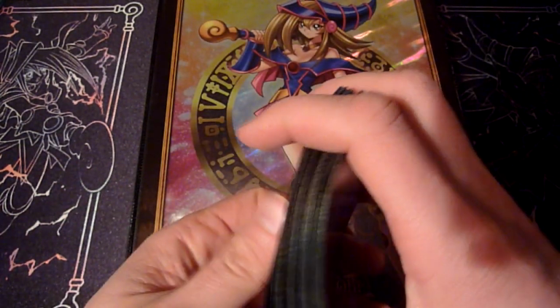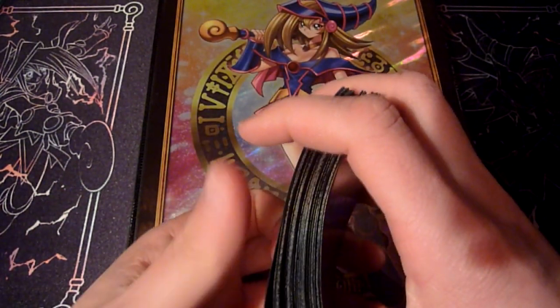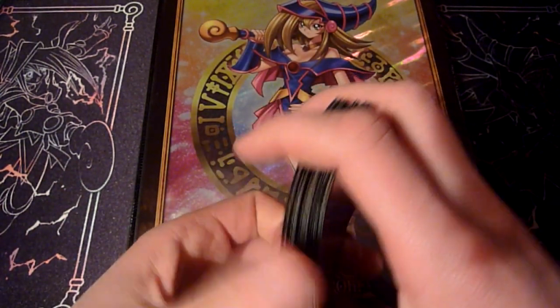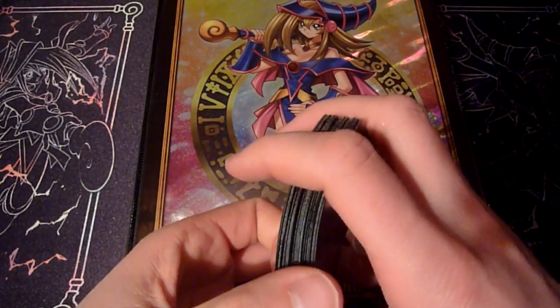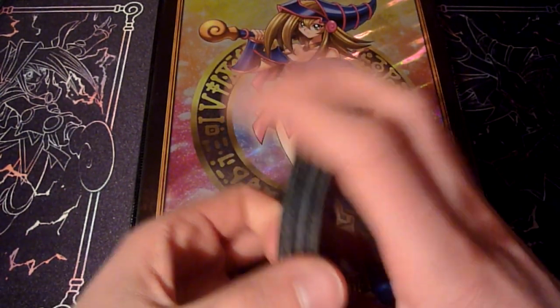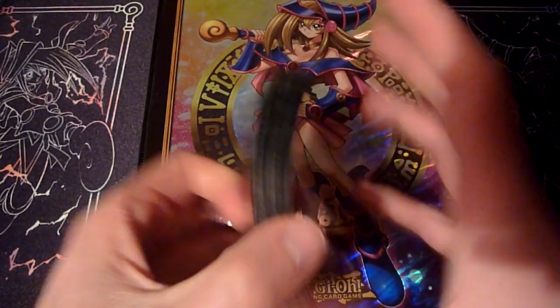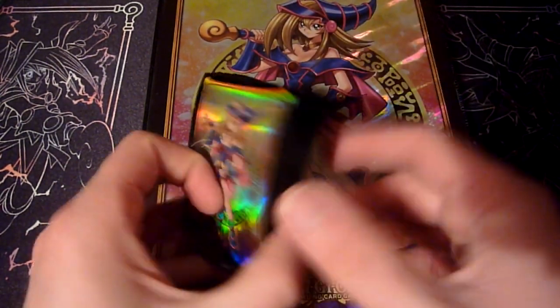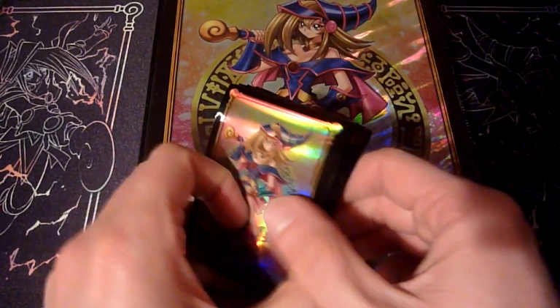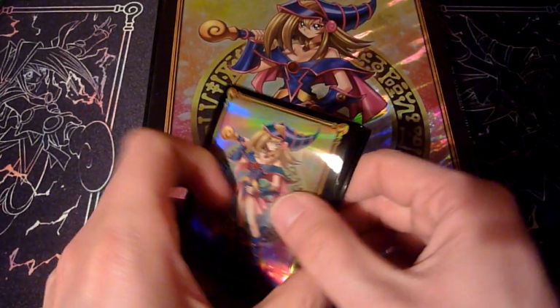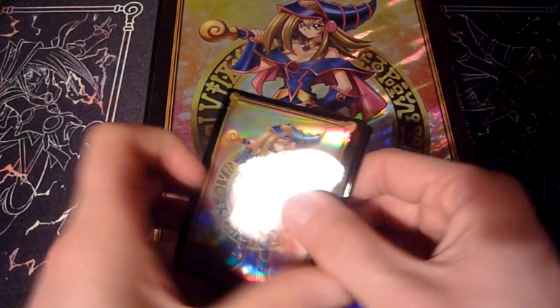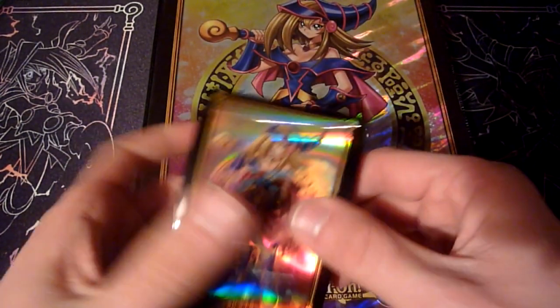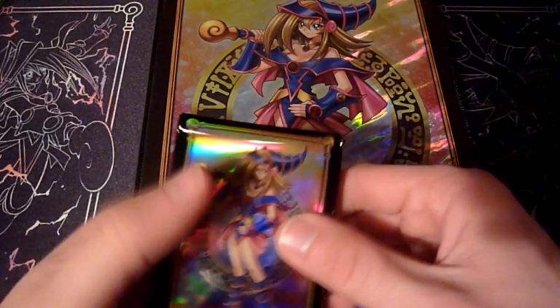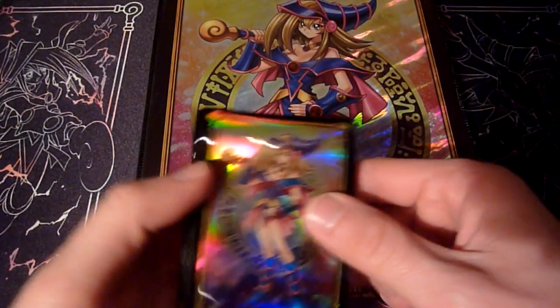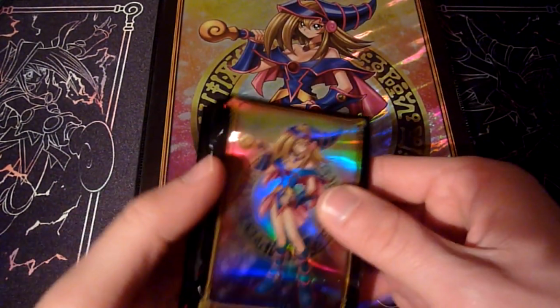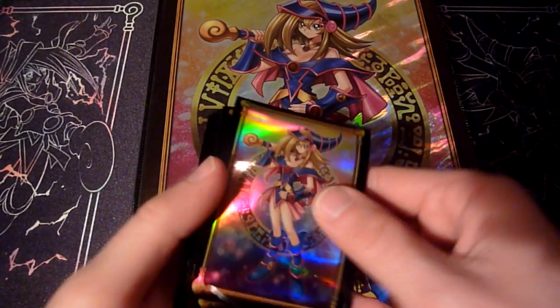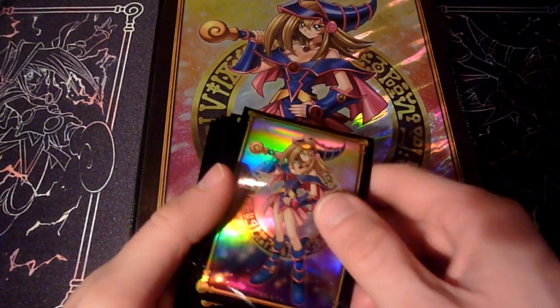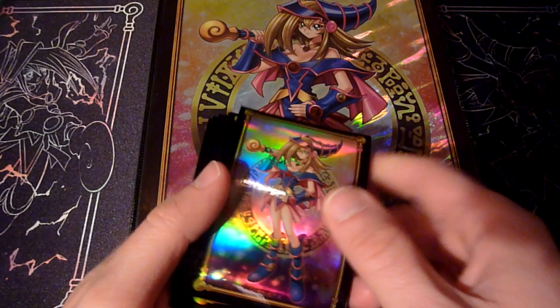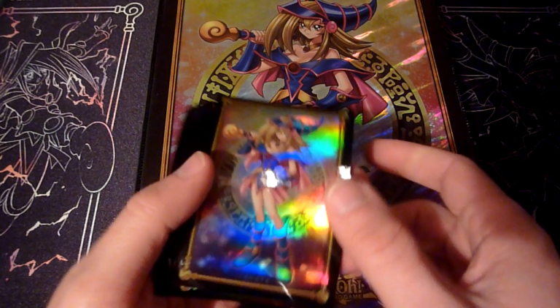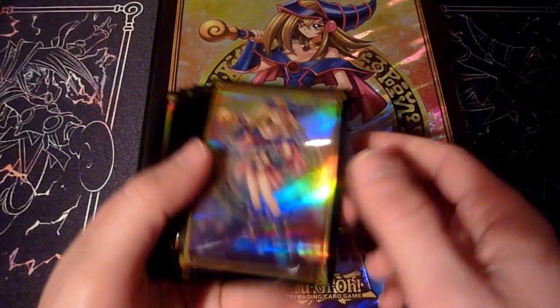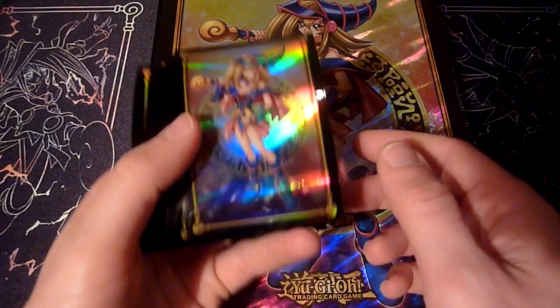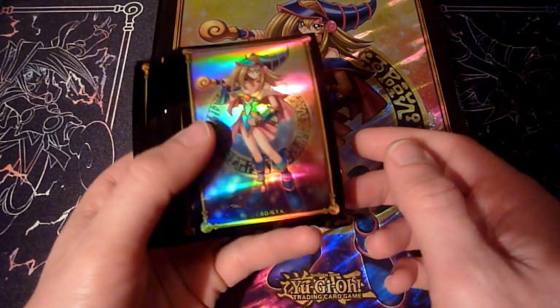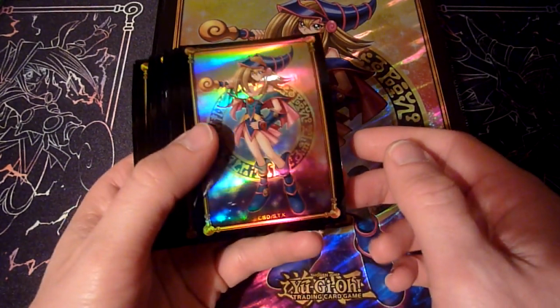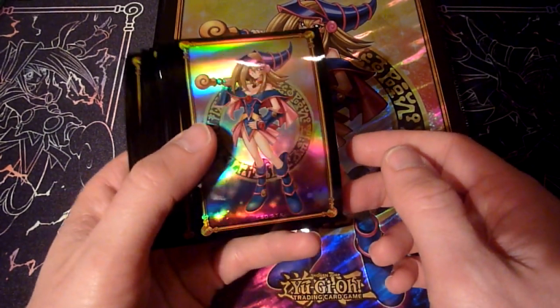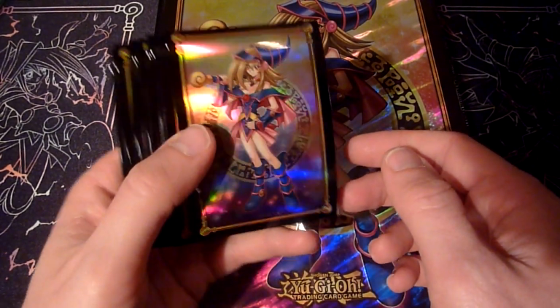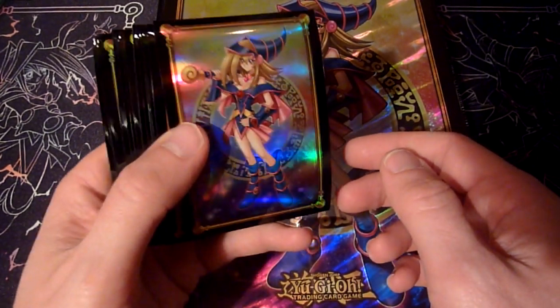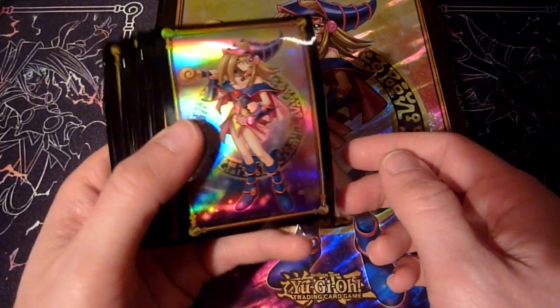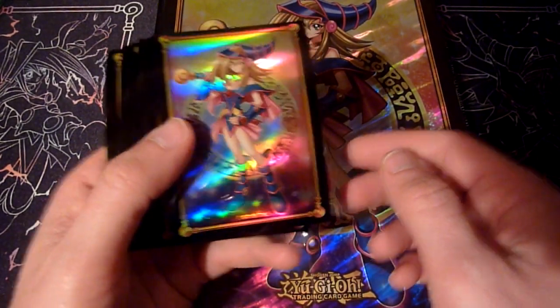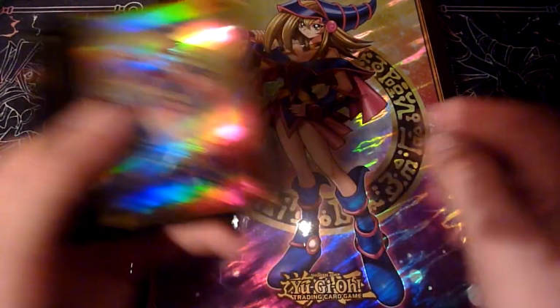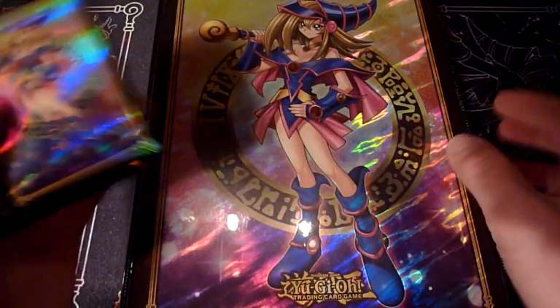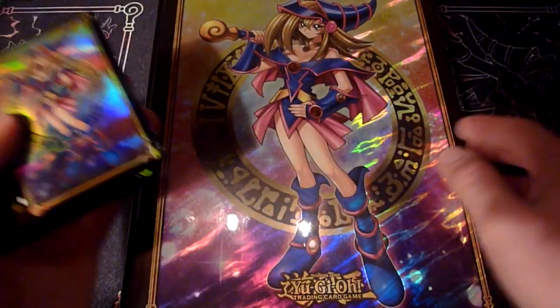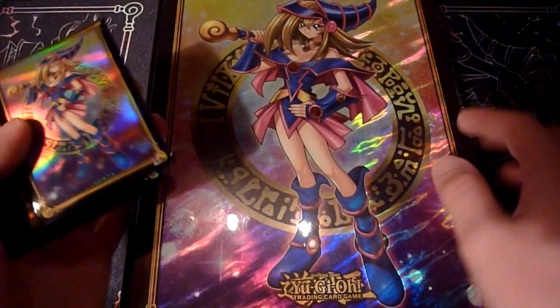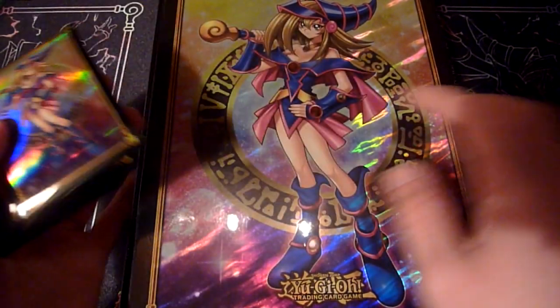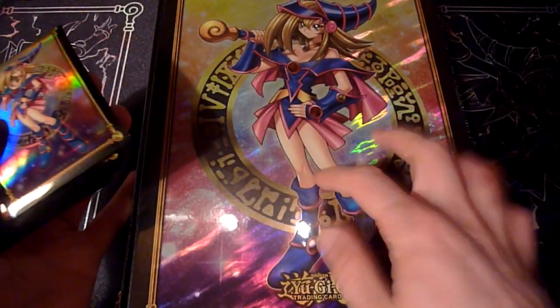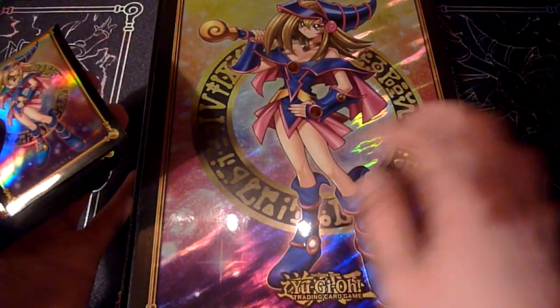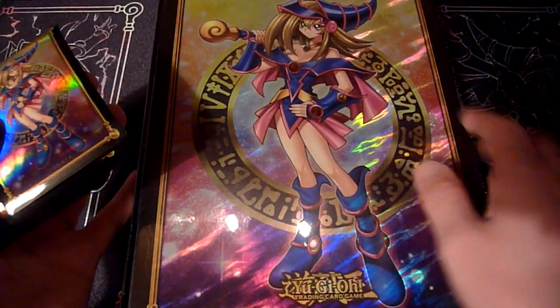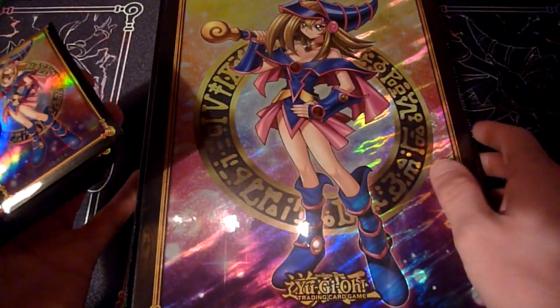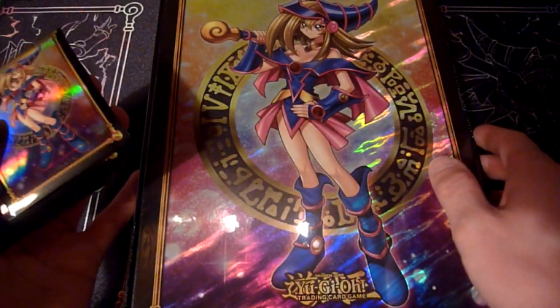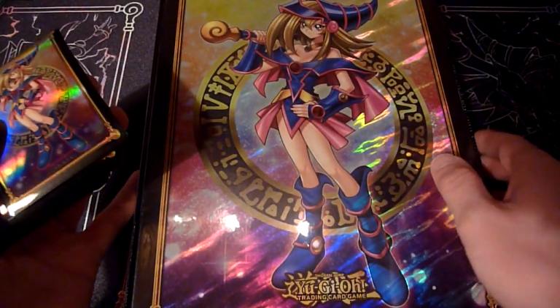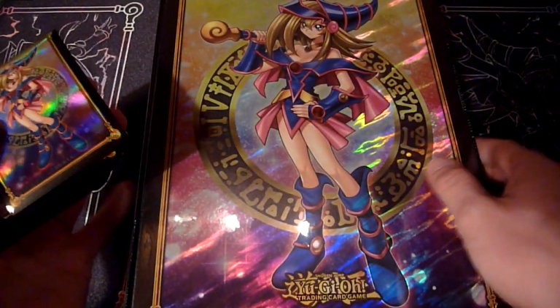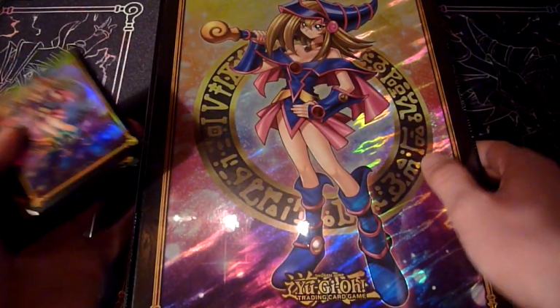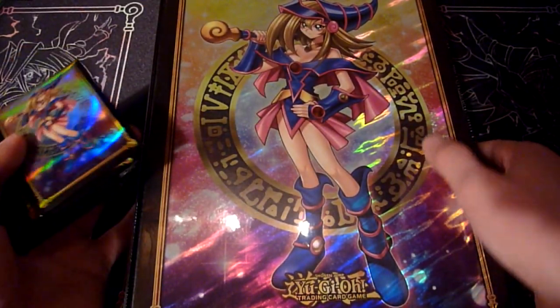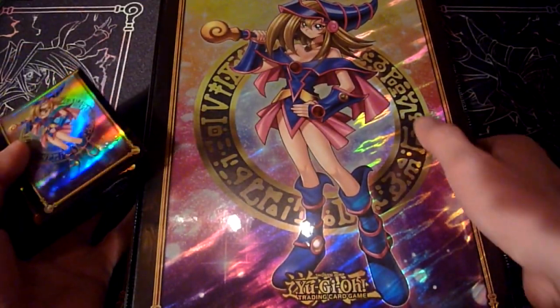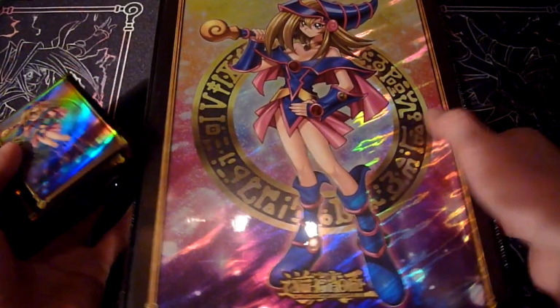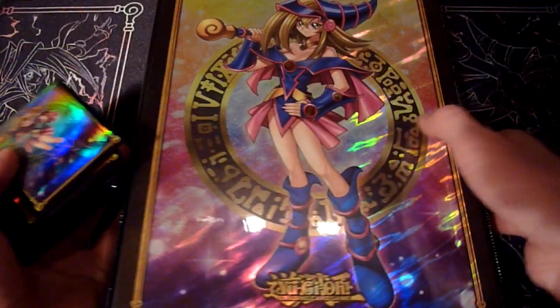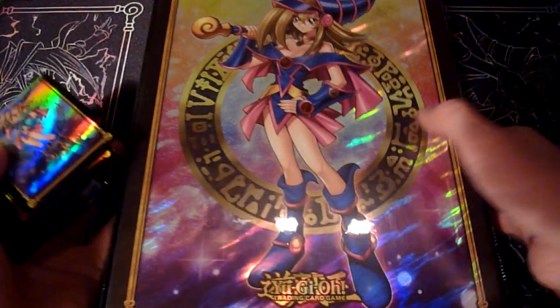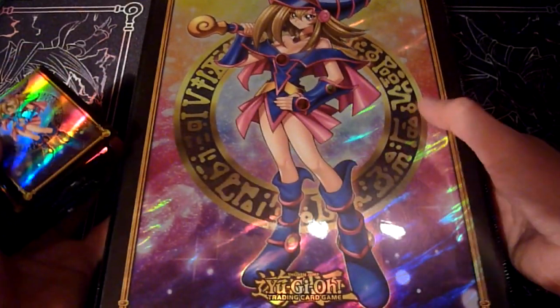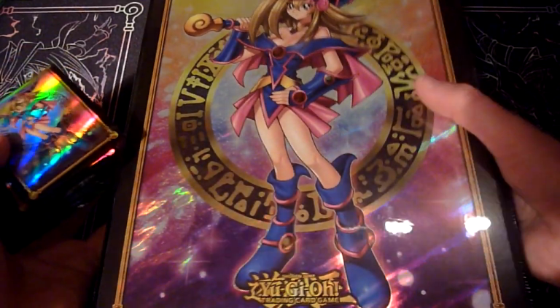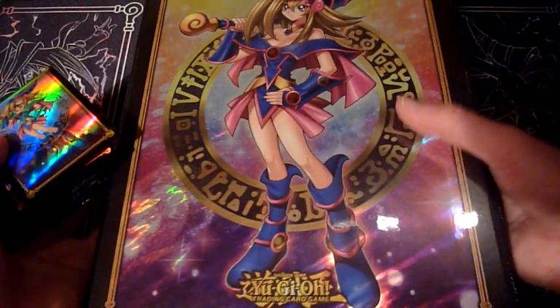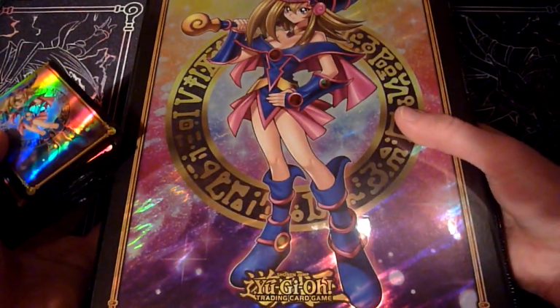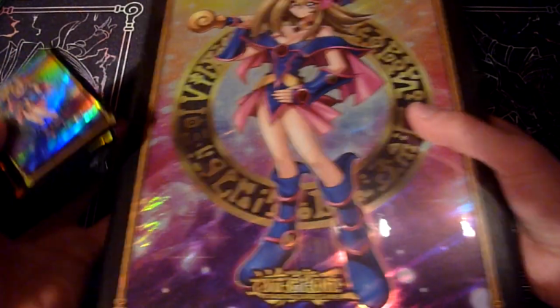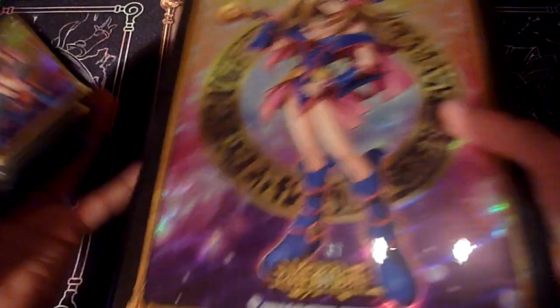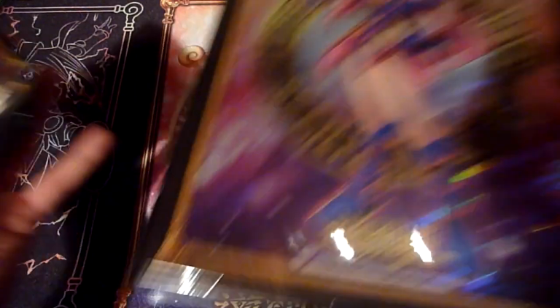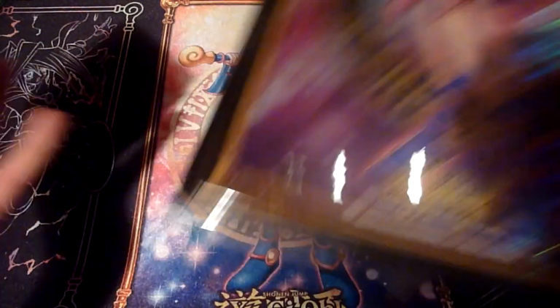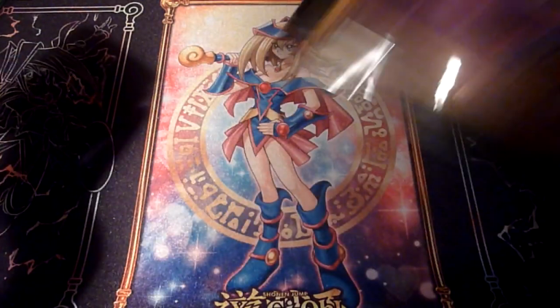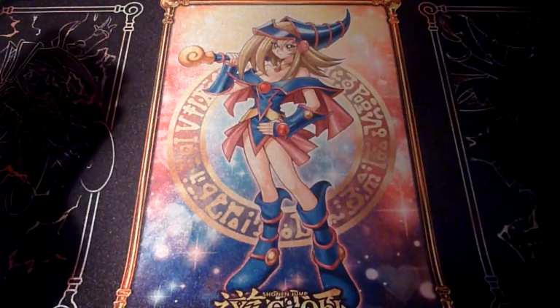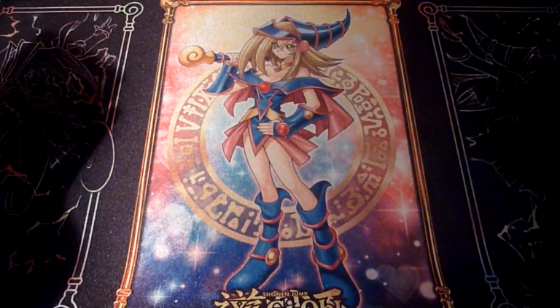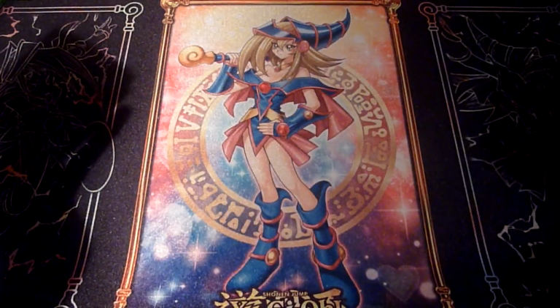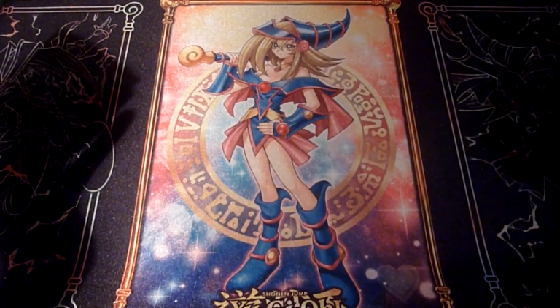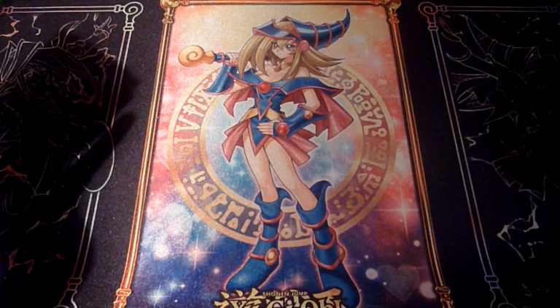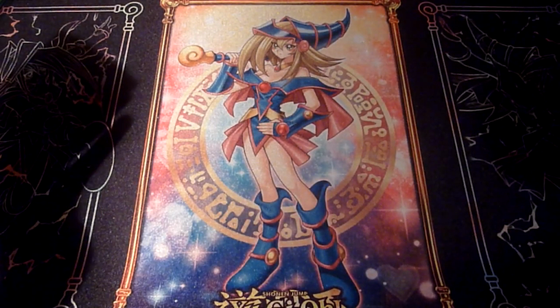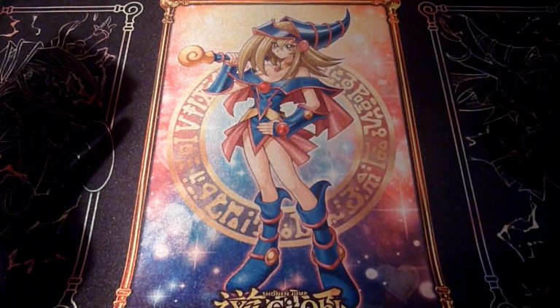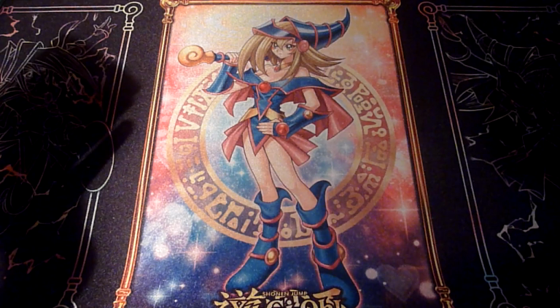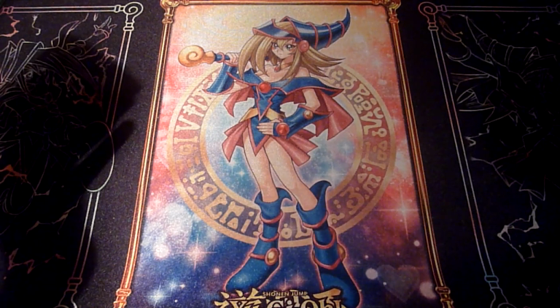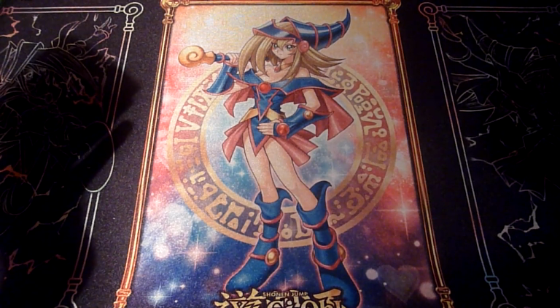As you can see, I bought some Dark Magician Girl sleeves, a binder, and the playmat.